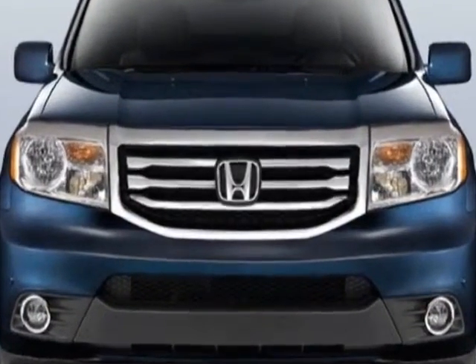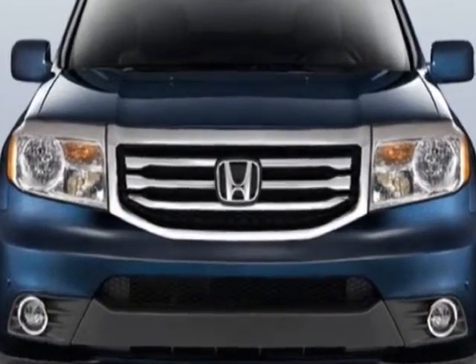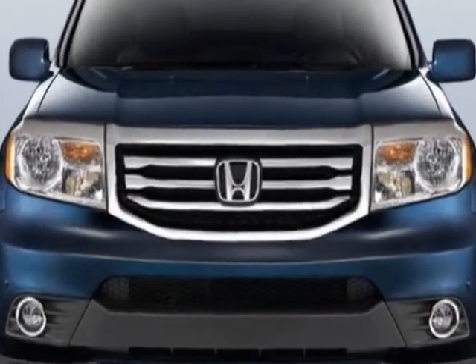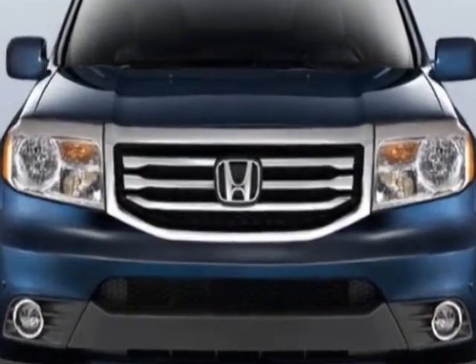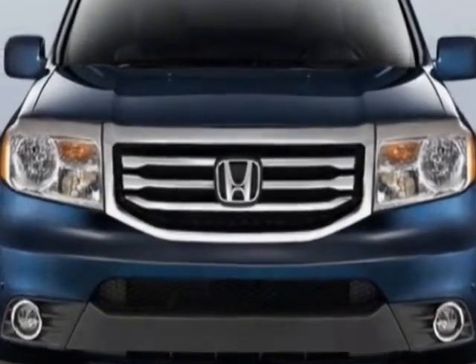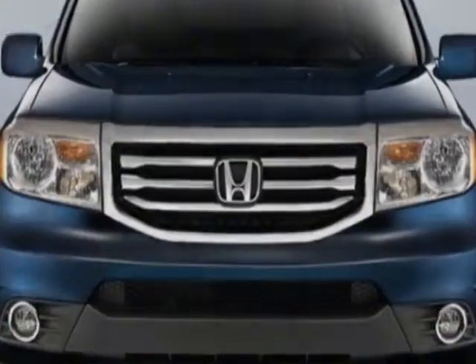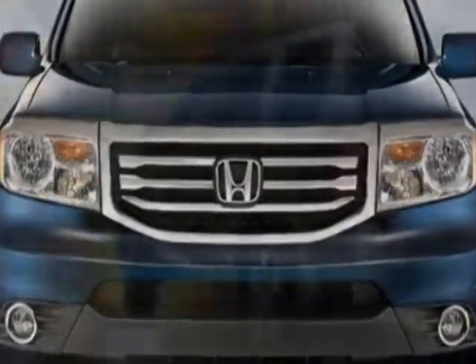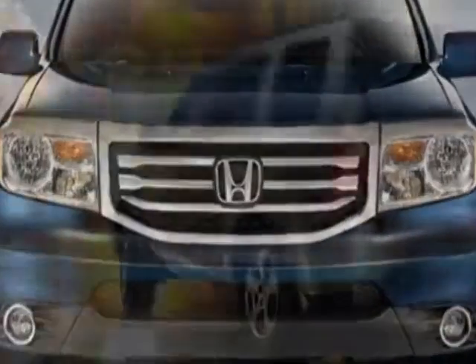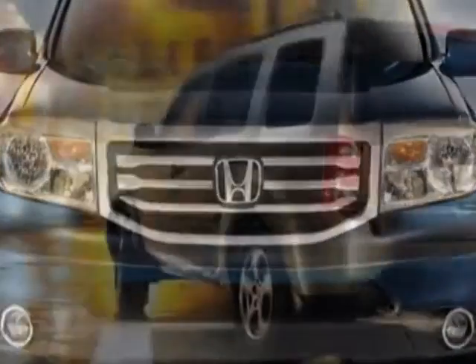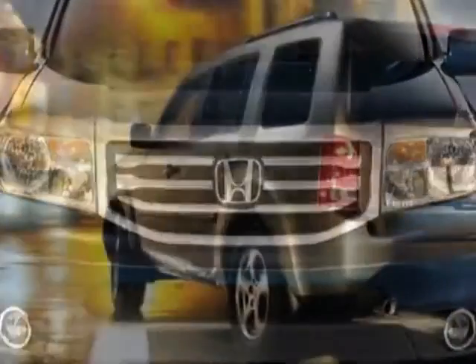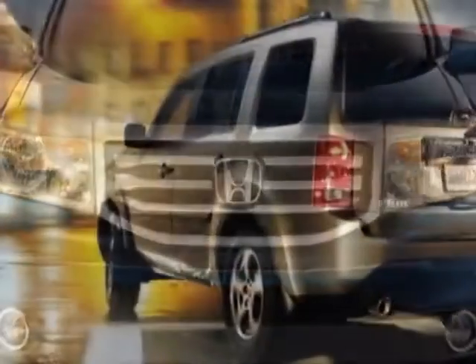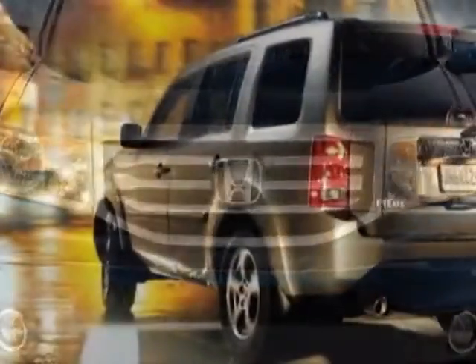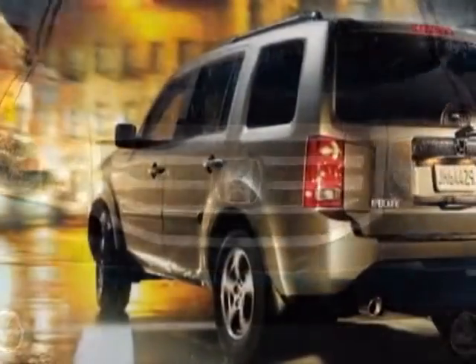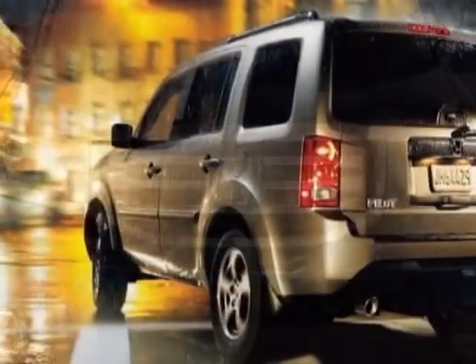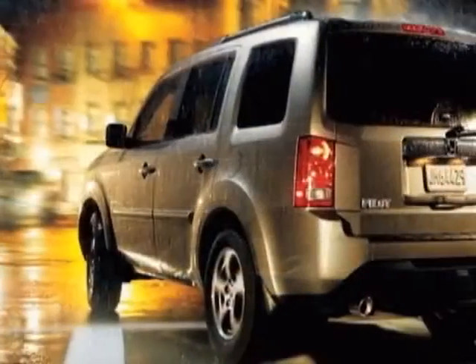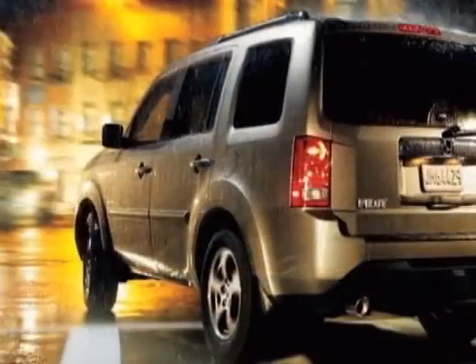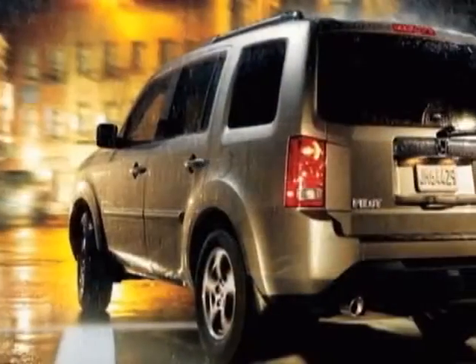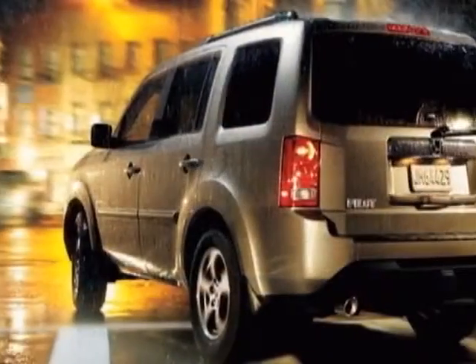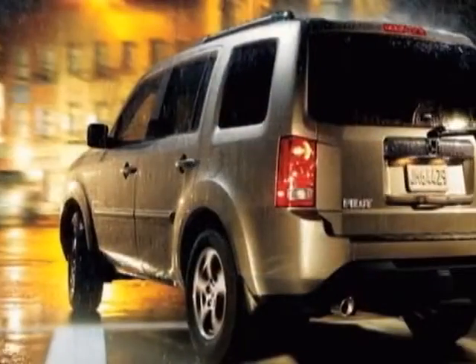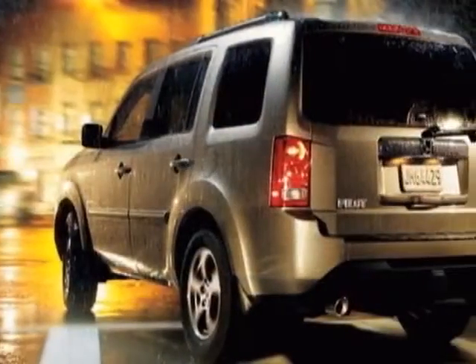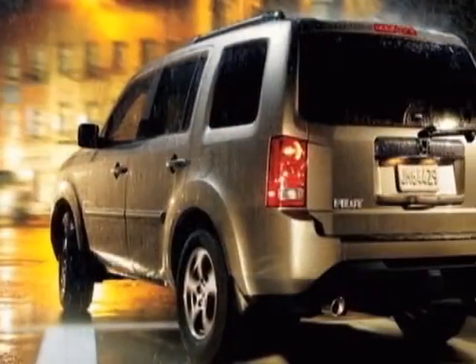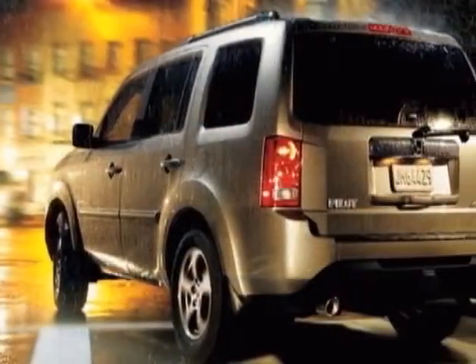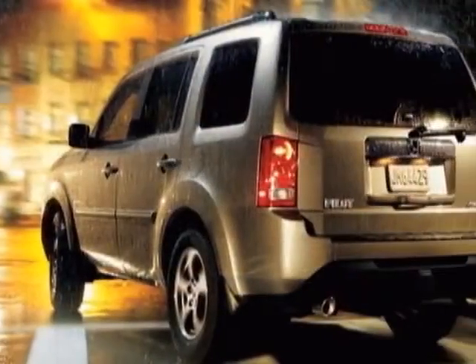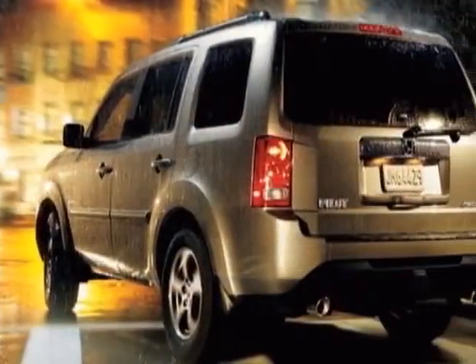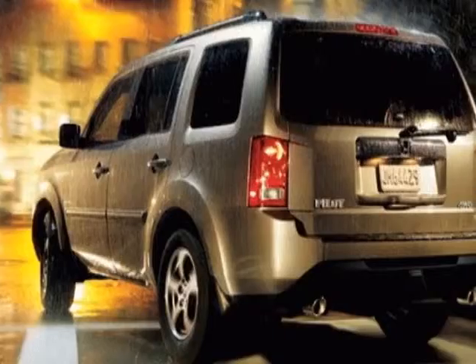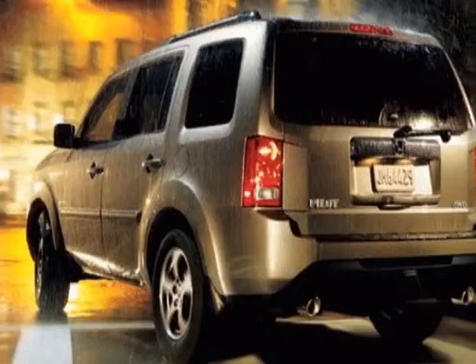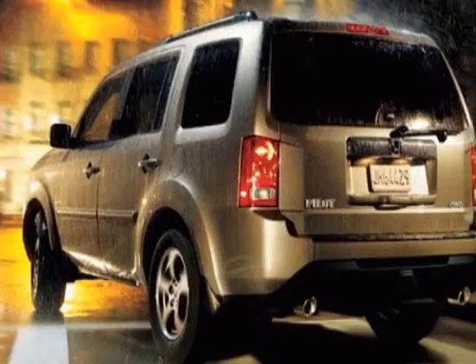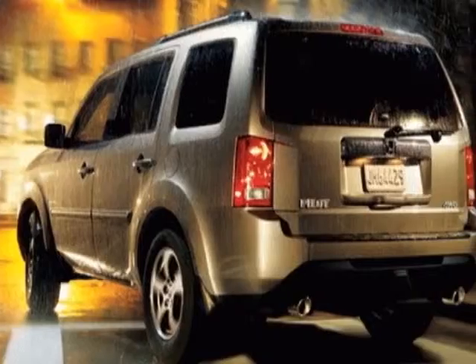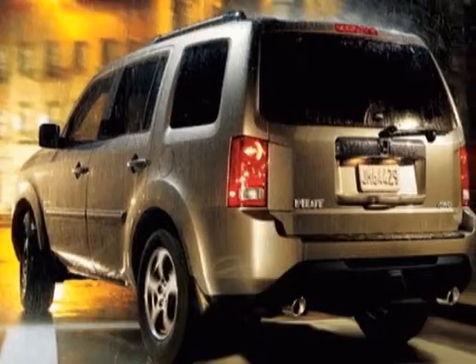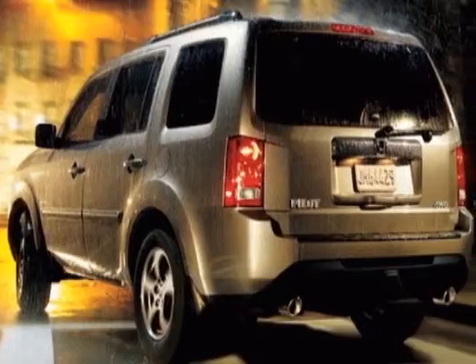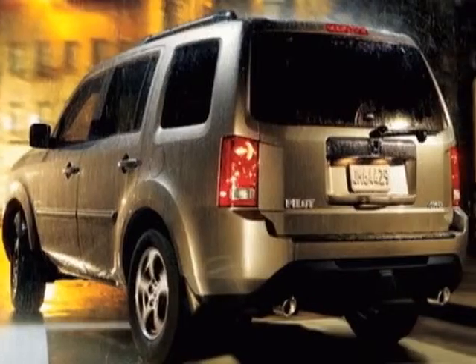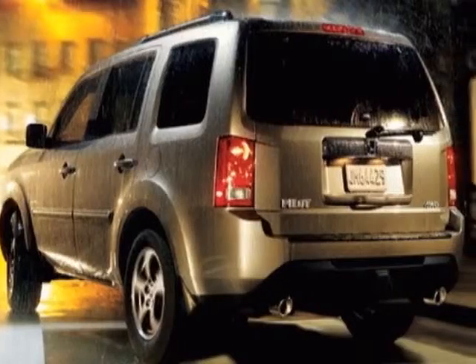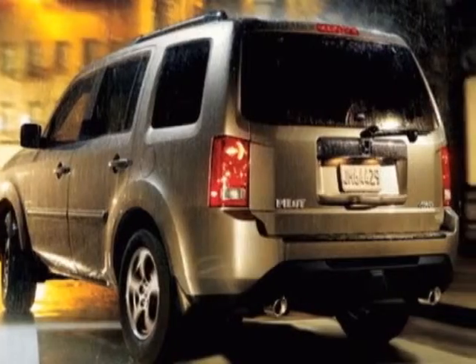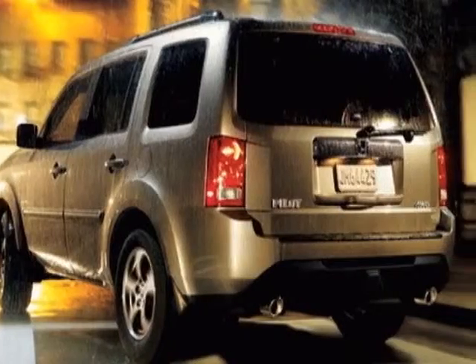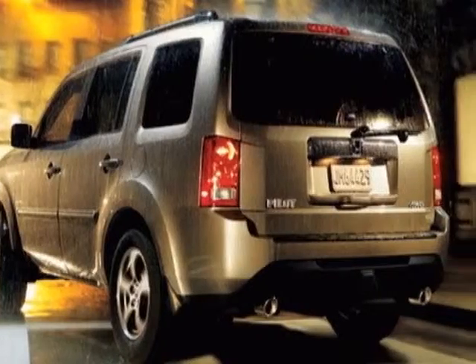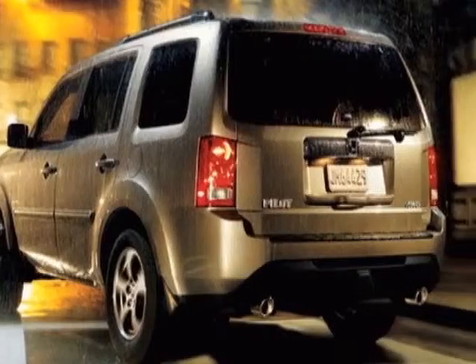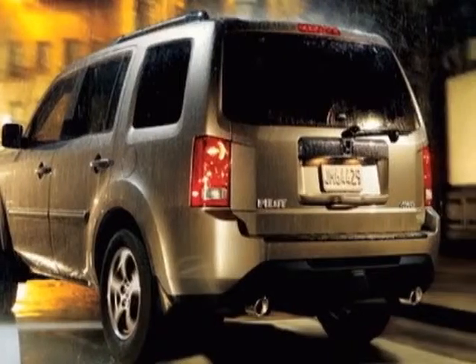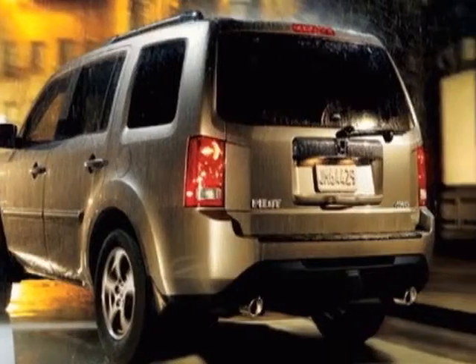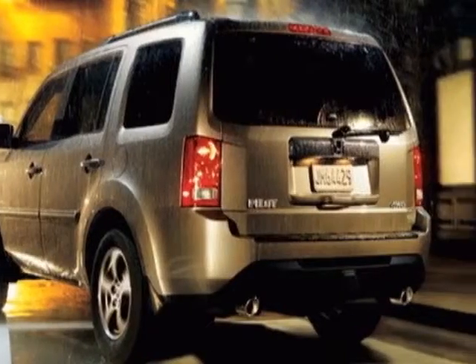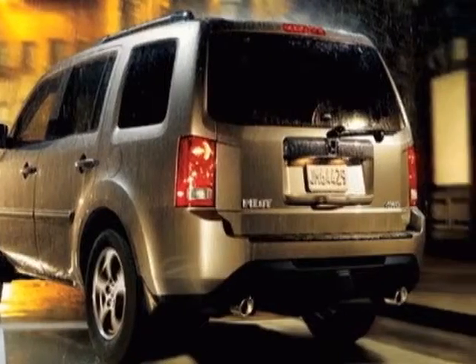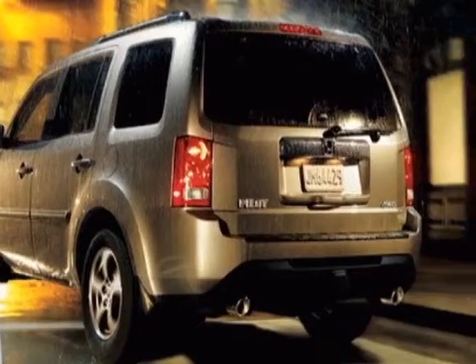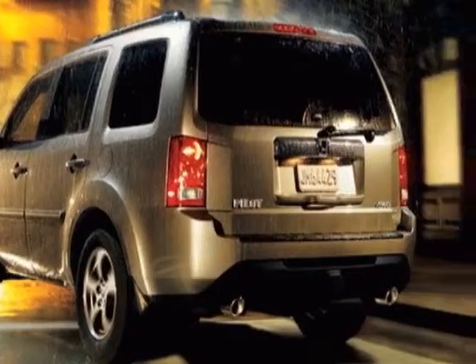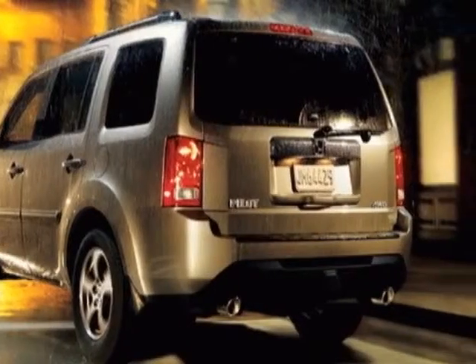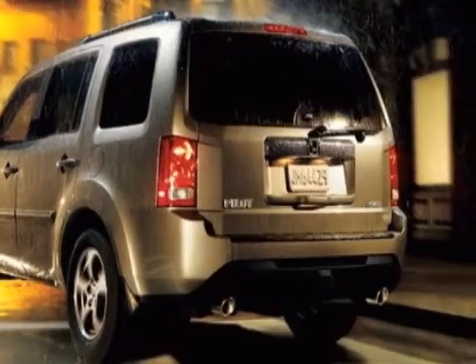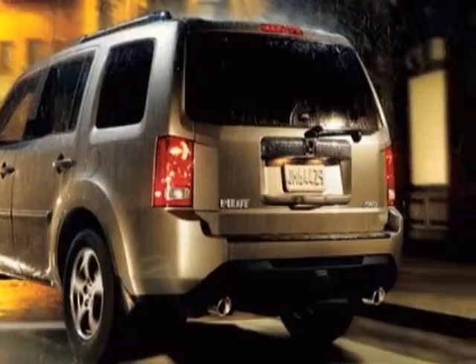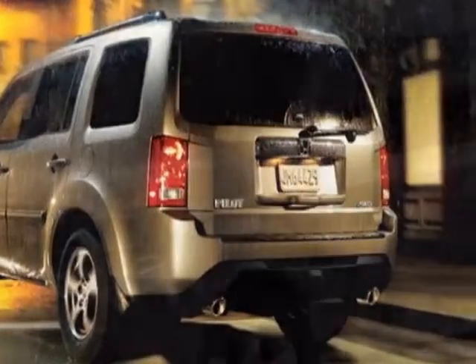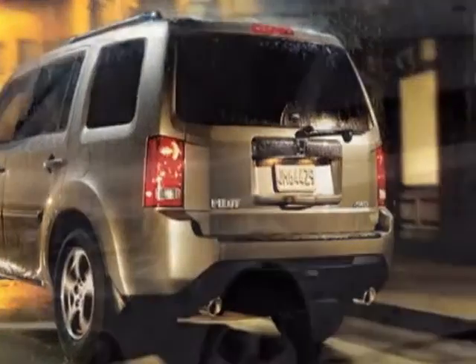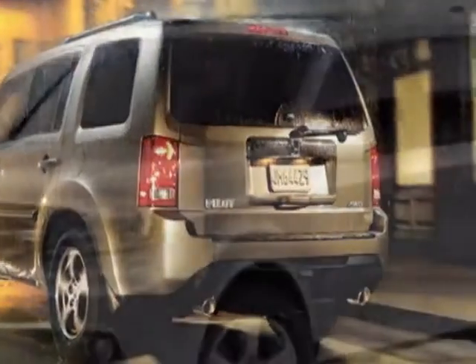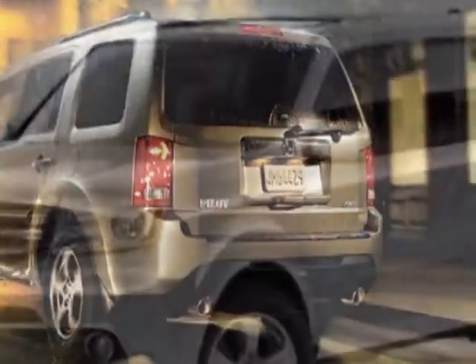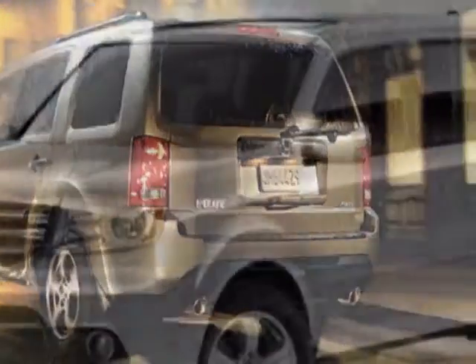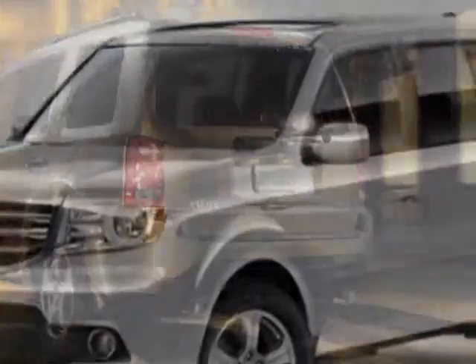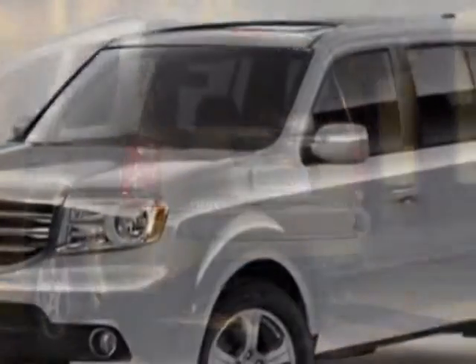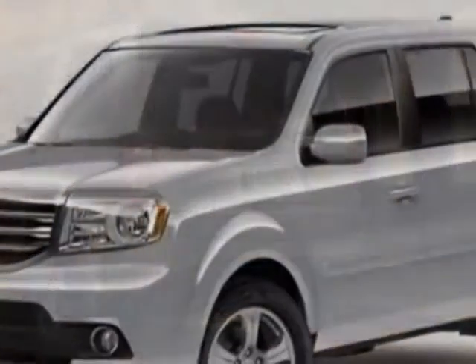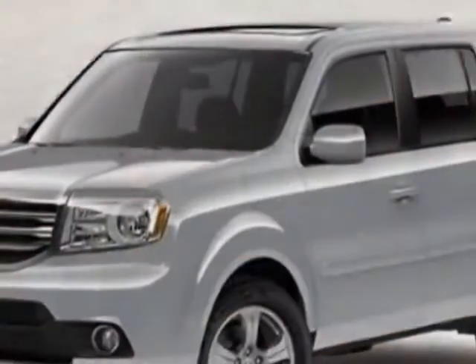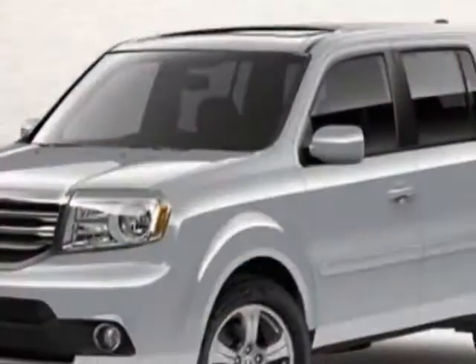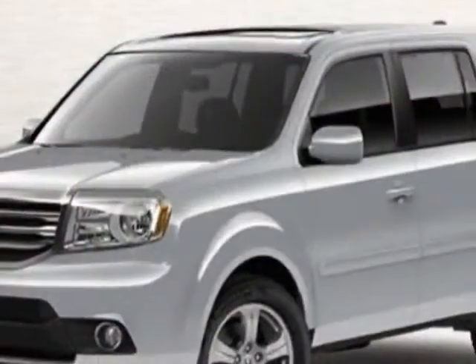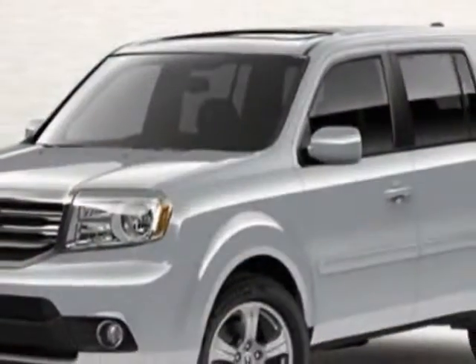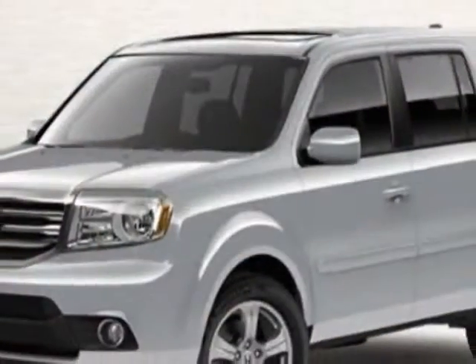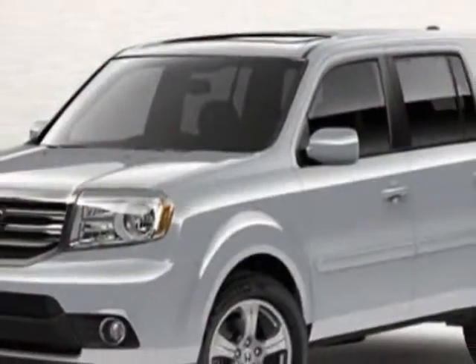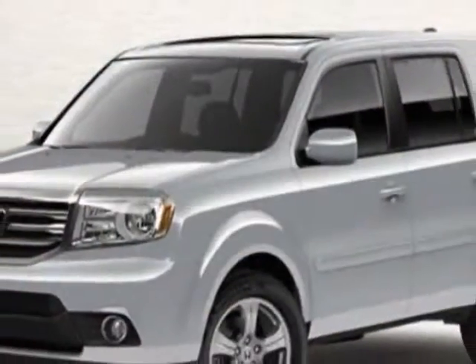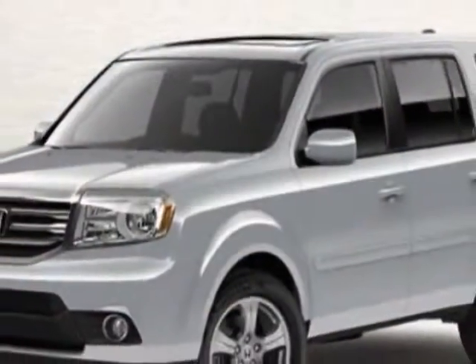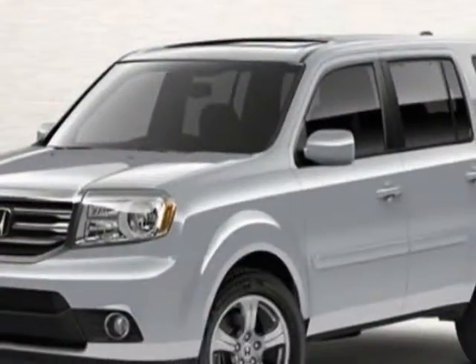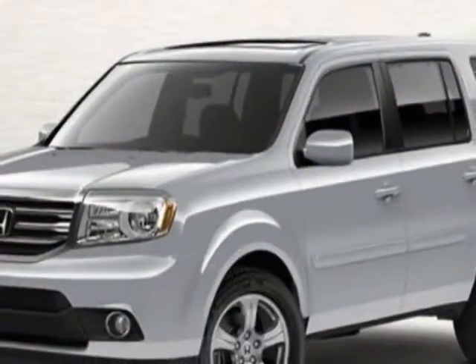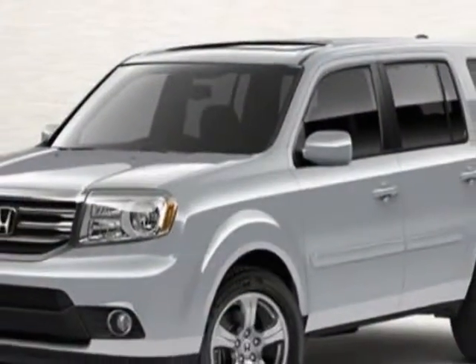This vehicle gets an estimated 18 miles per gallon in the city, and an estimated 25 on the highway.